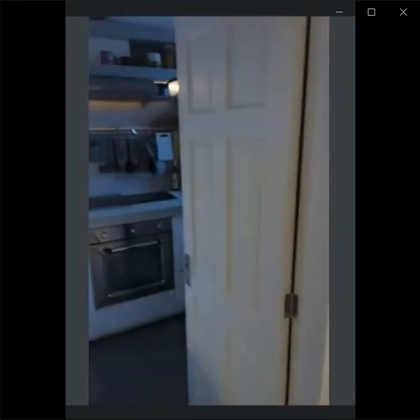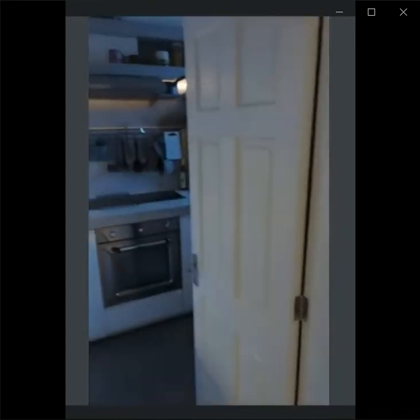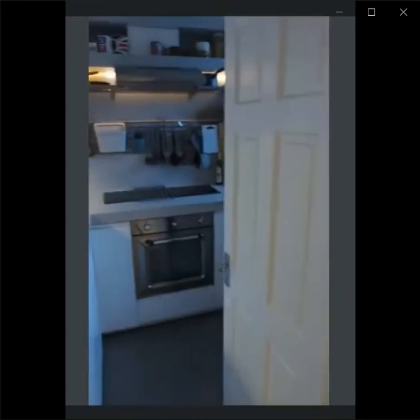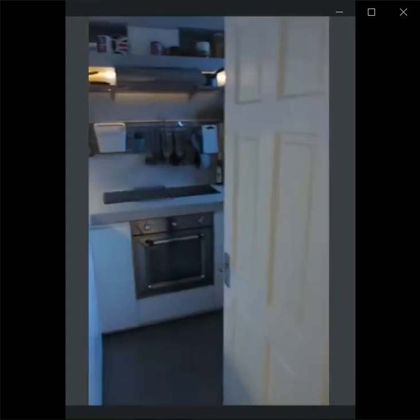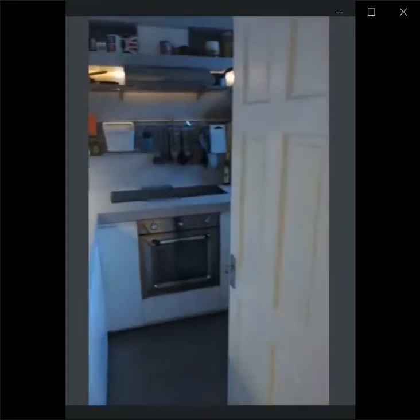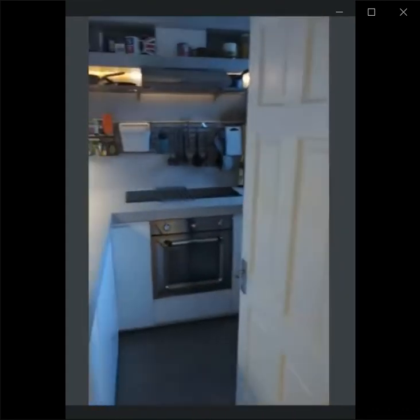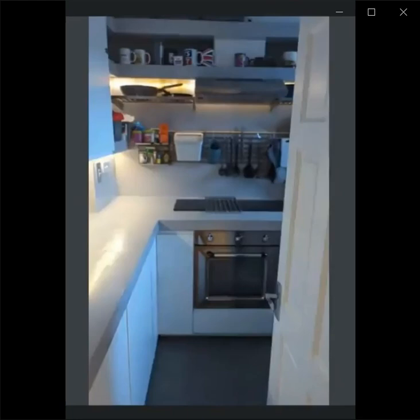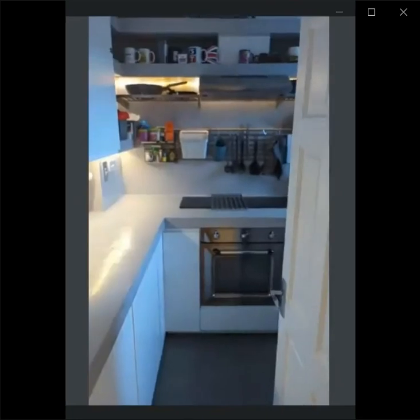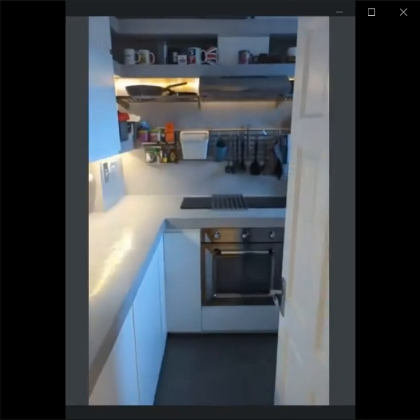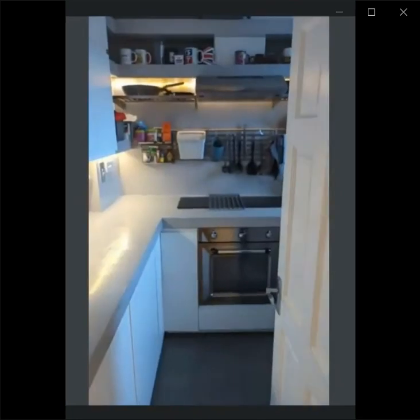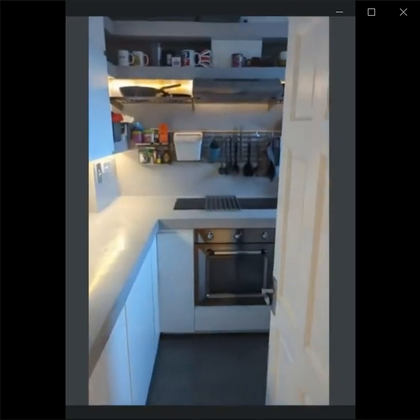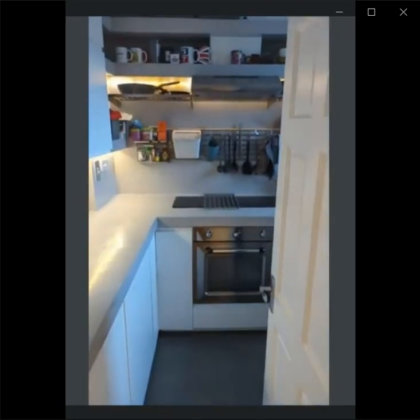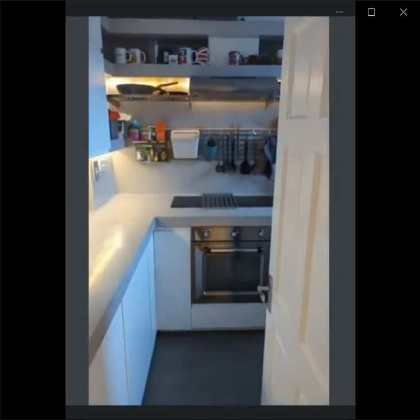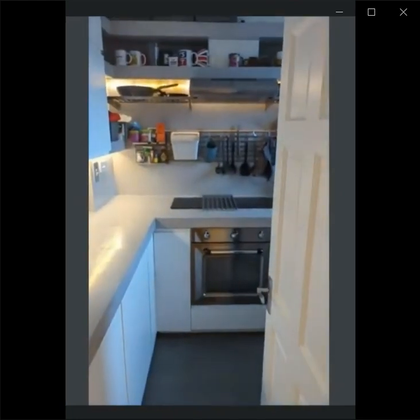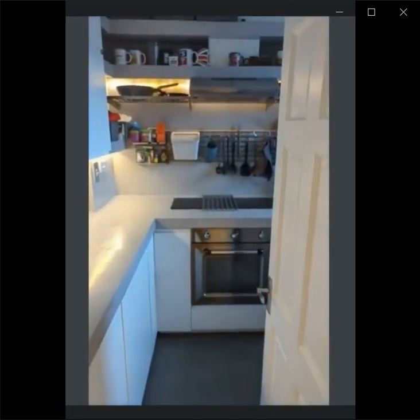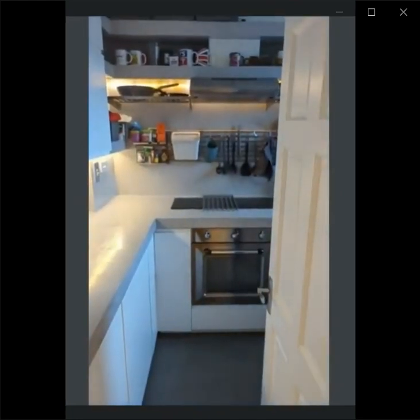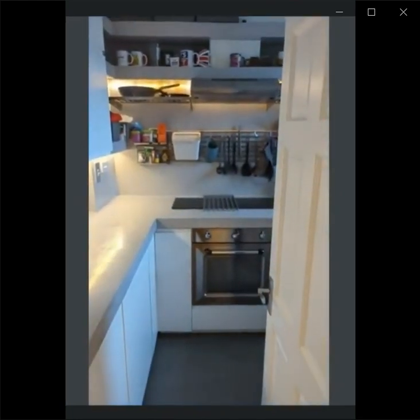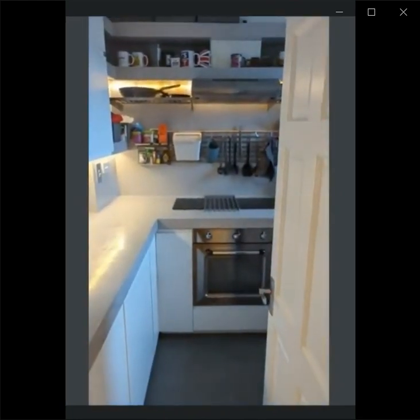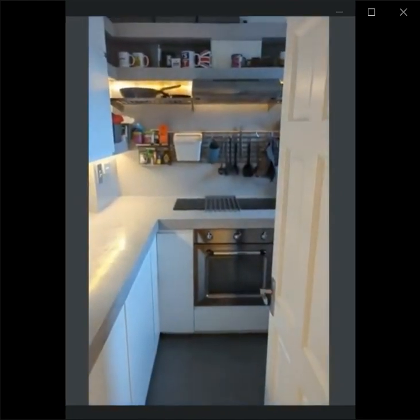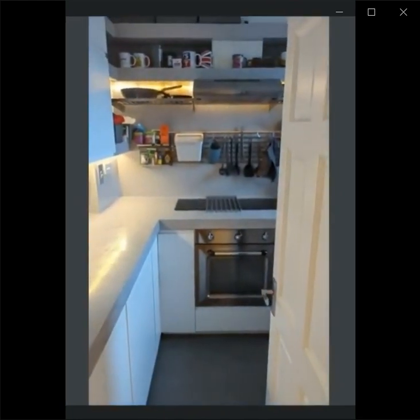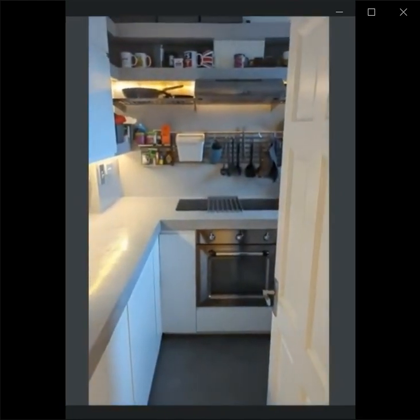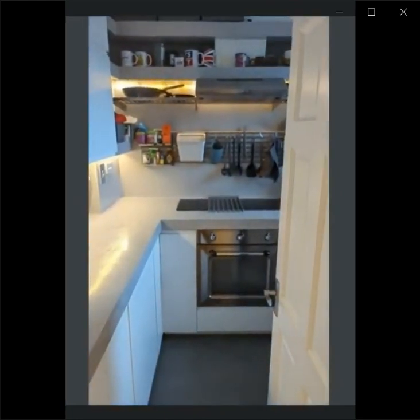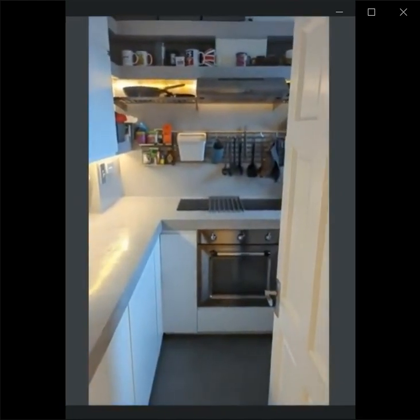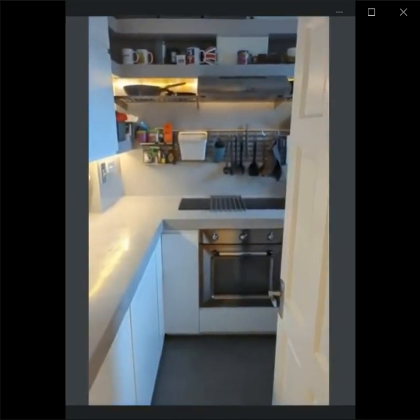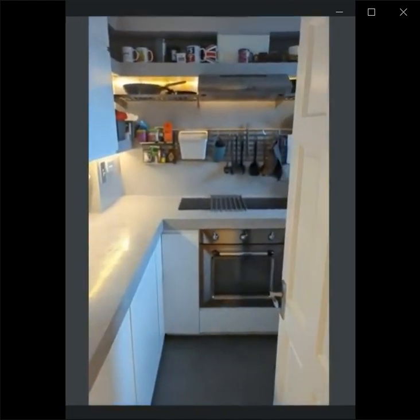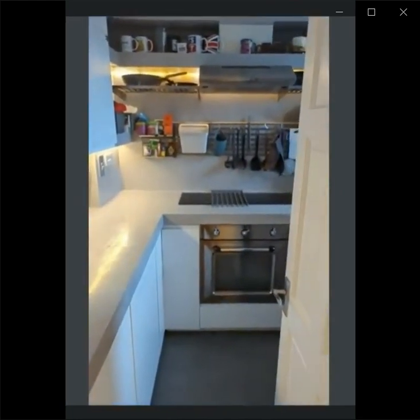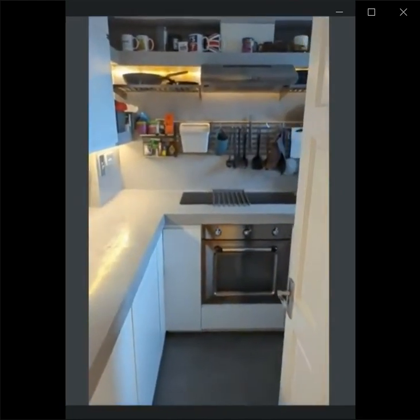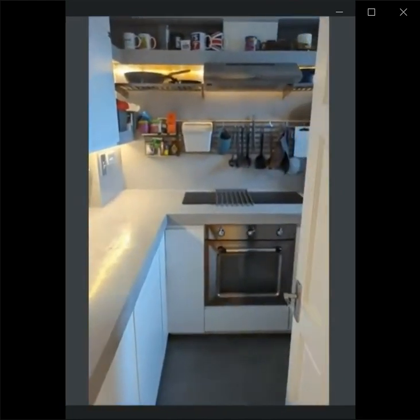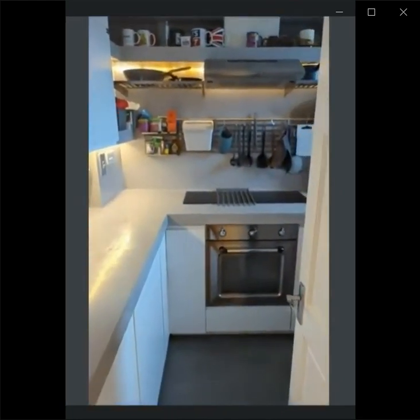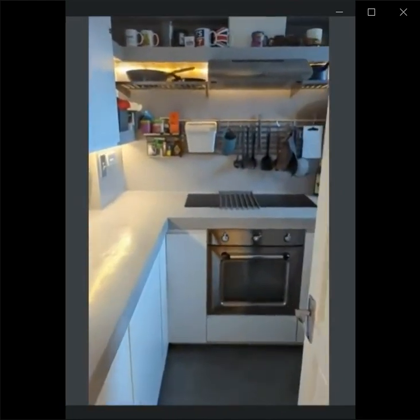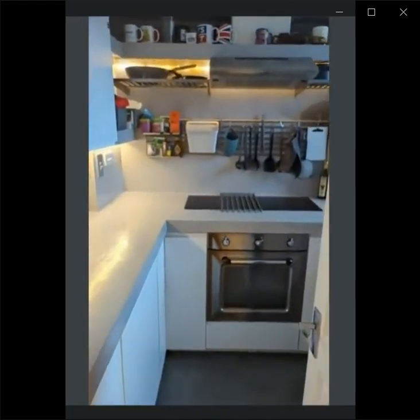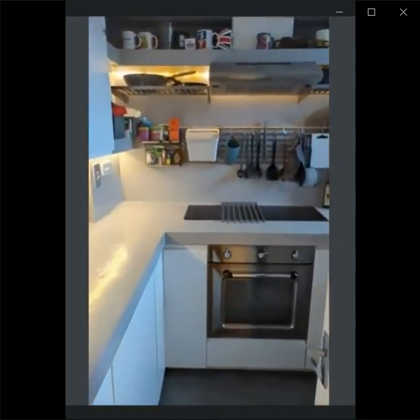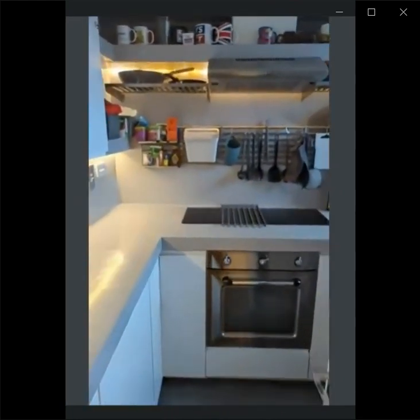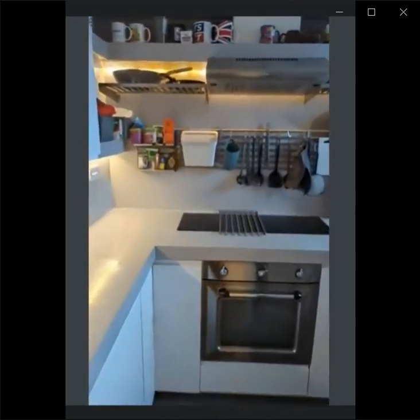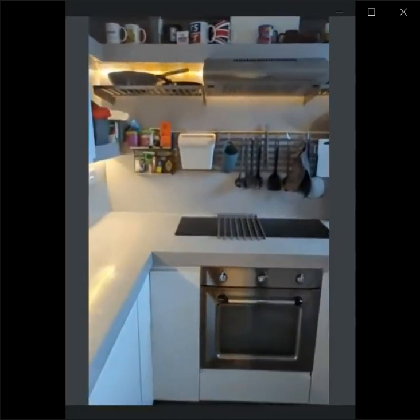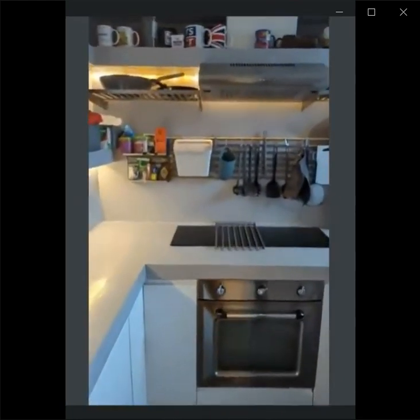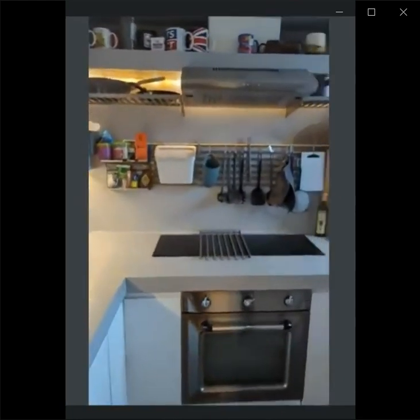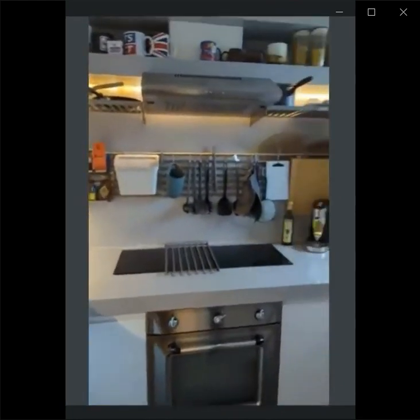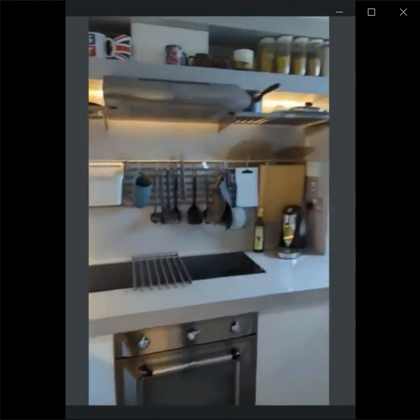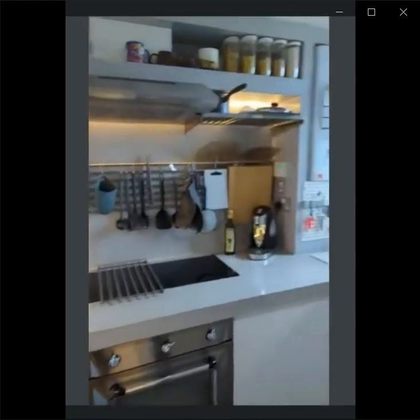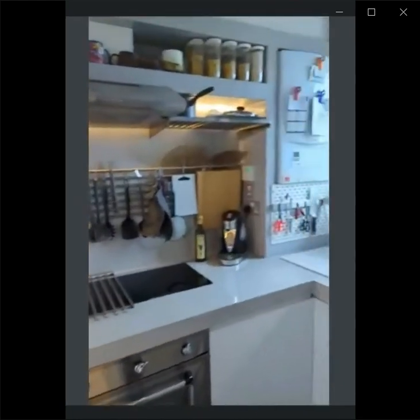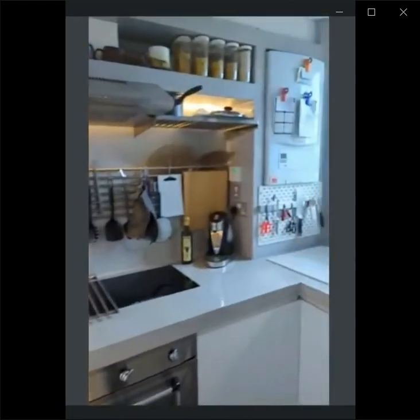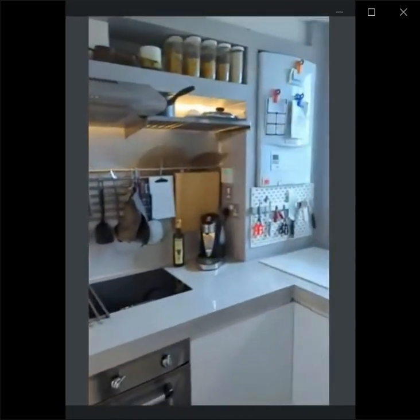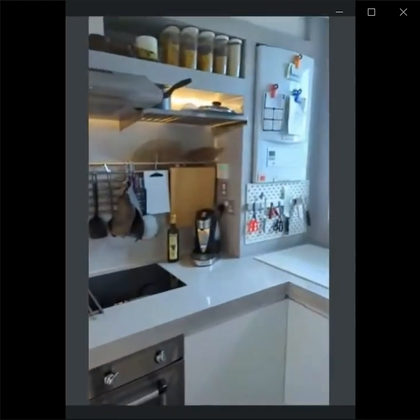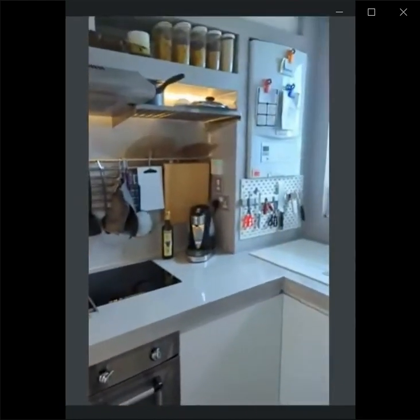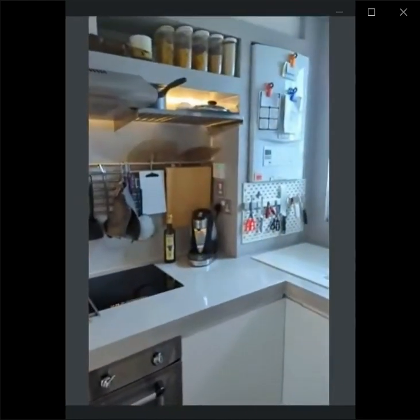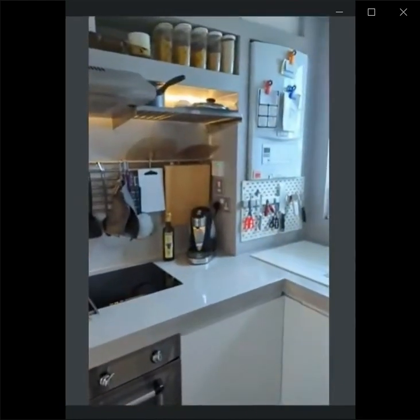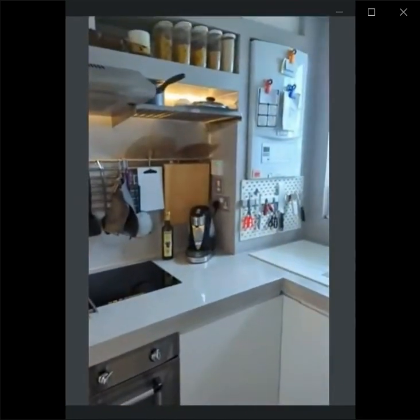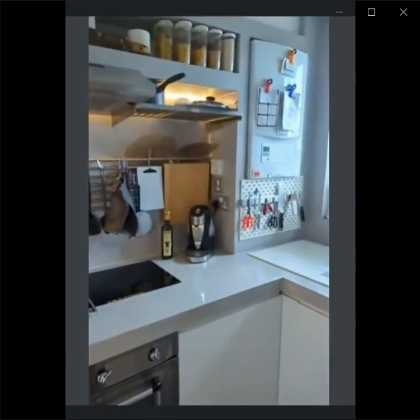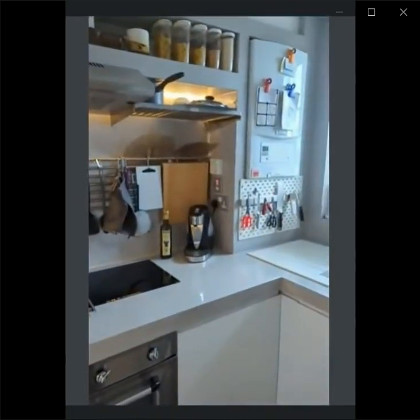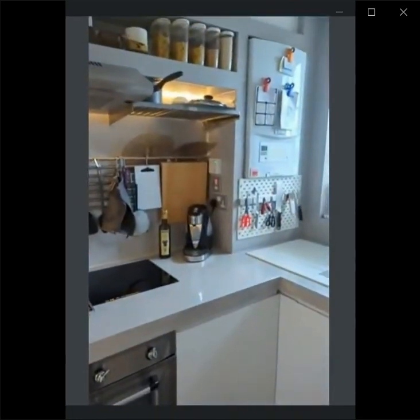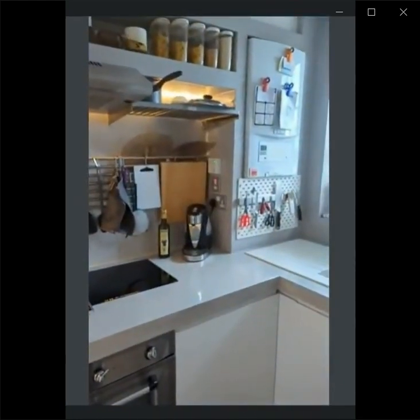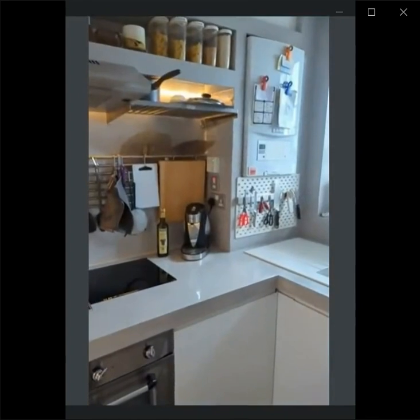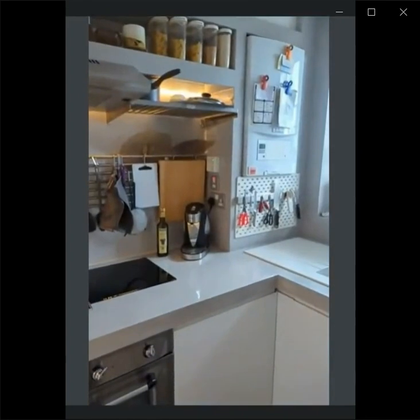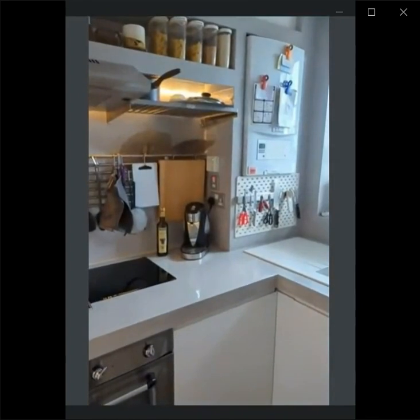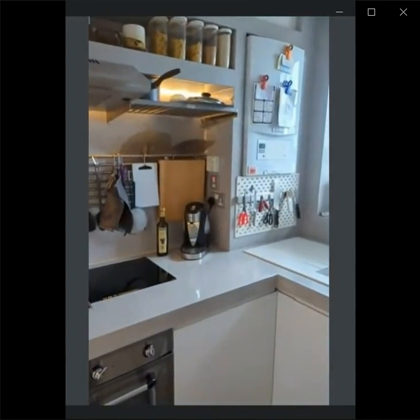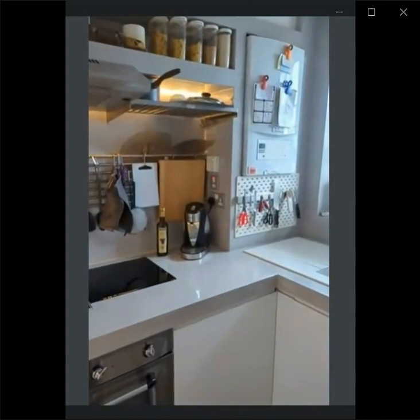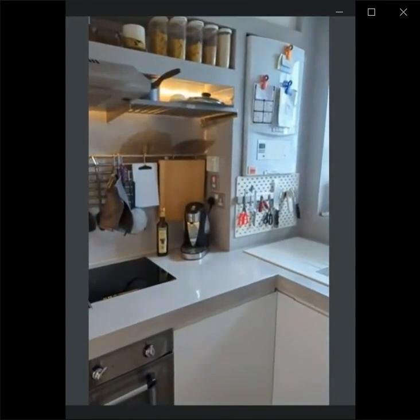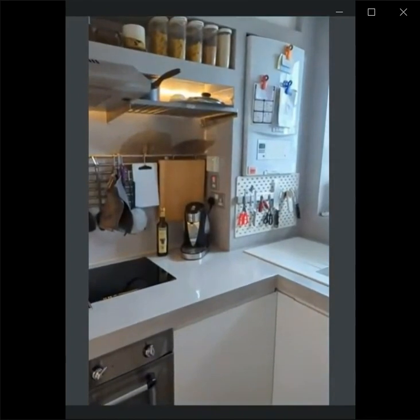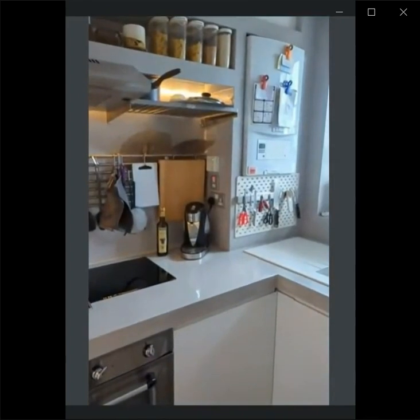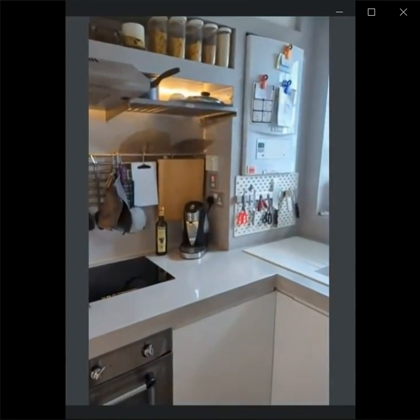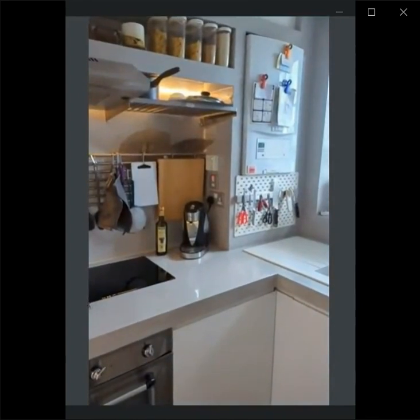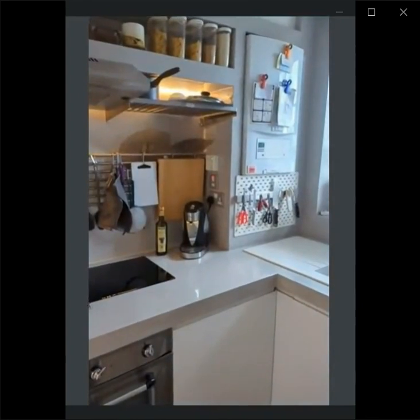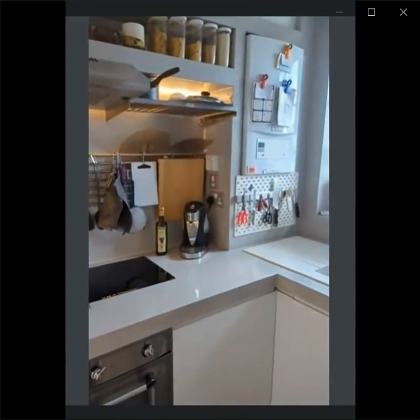Right next to it, there's the kitchen. This is a fully equipped kitchen with everything you may need.